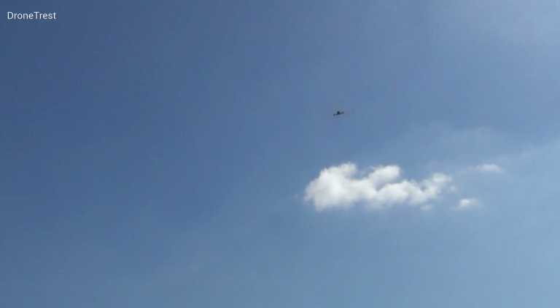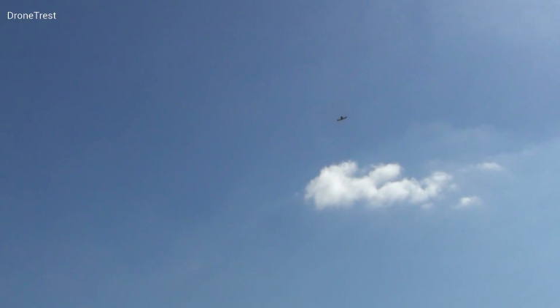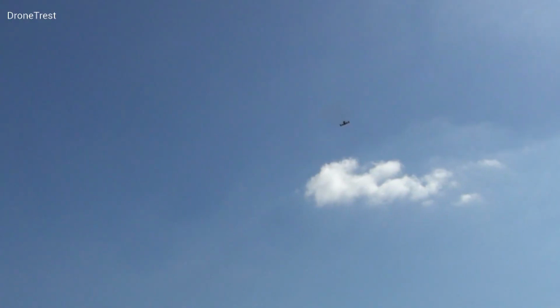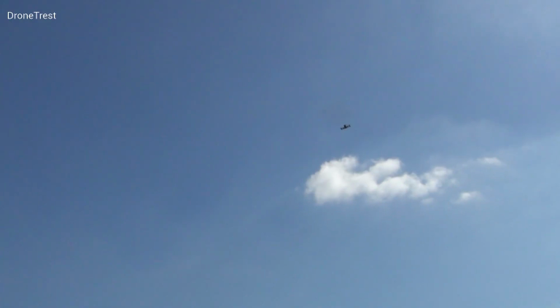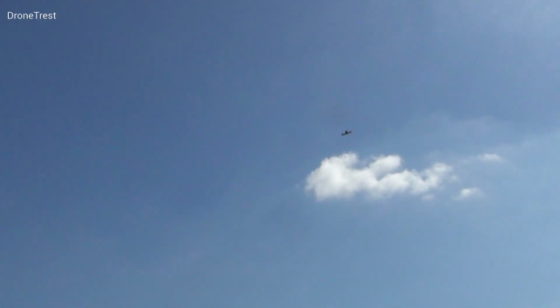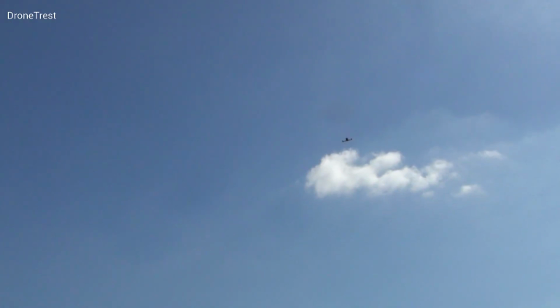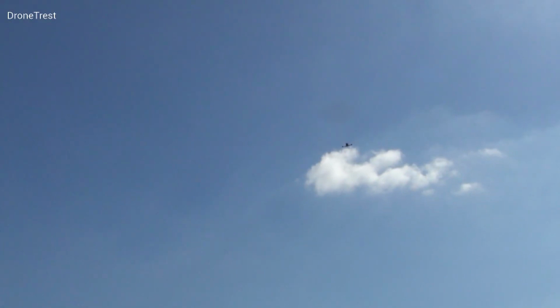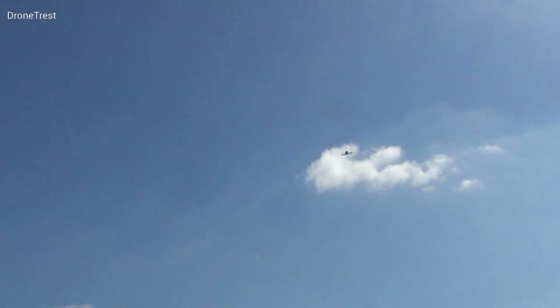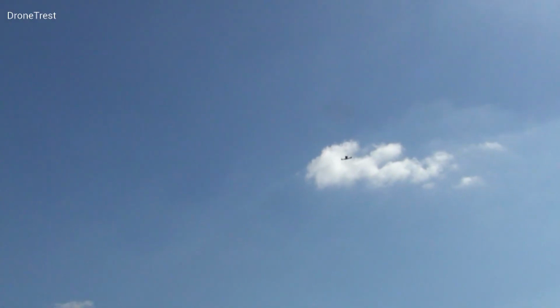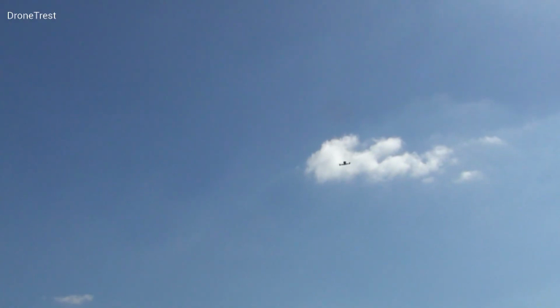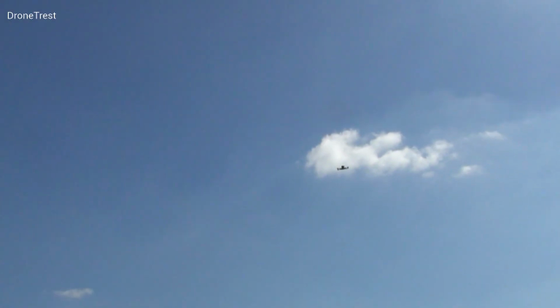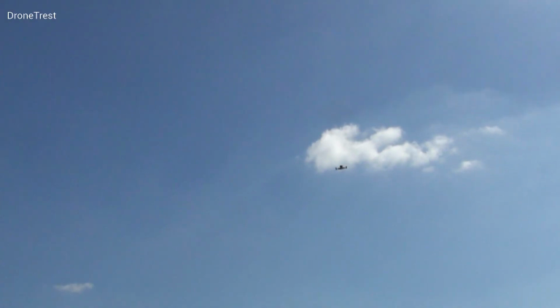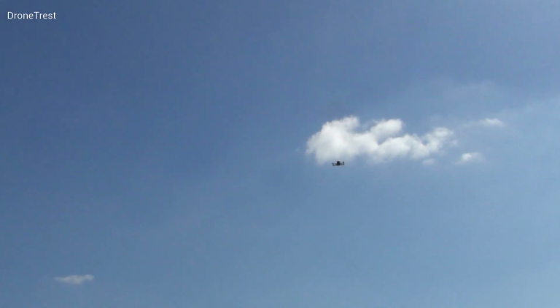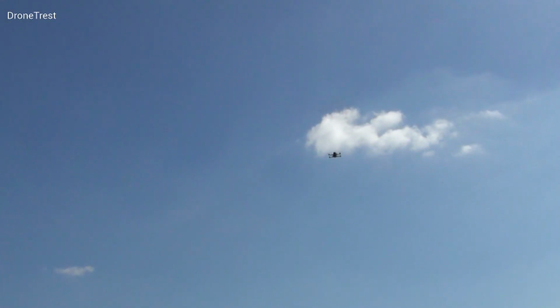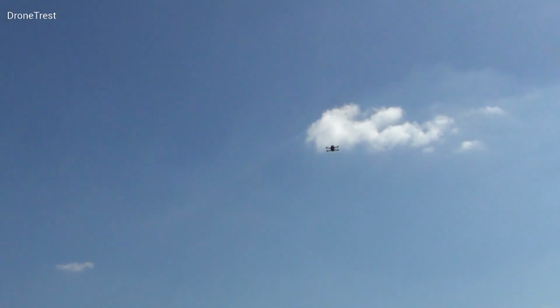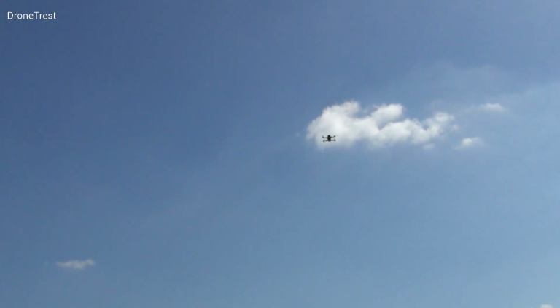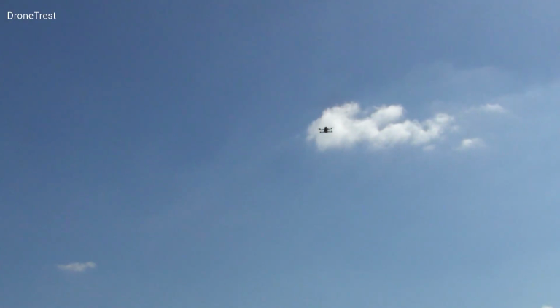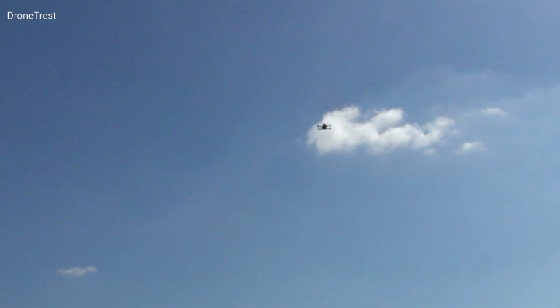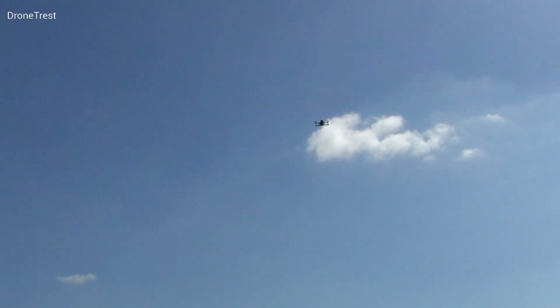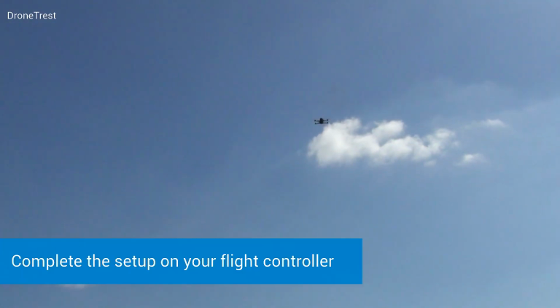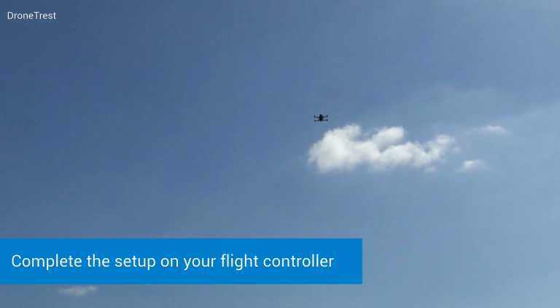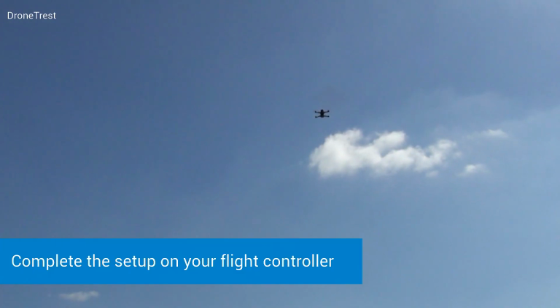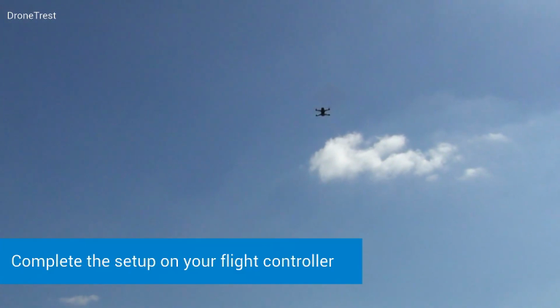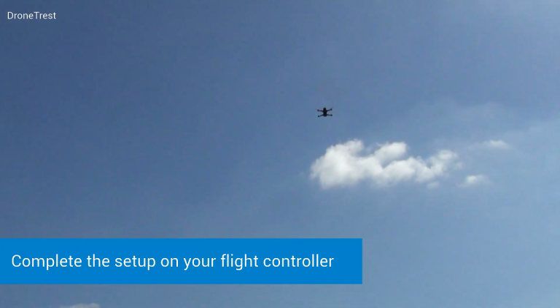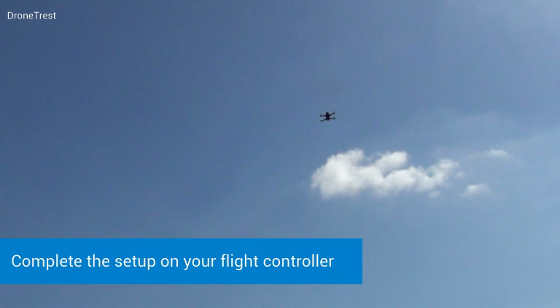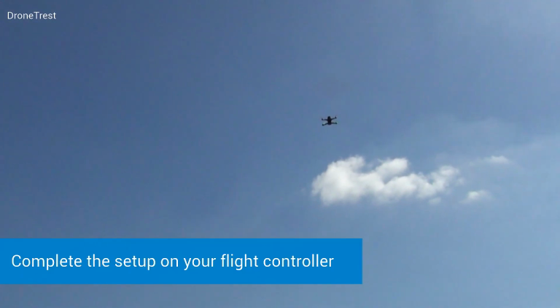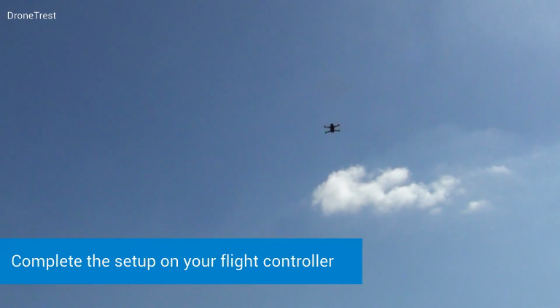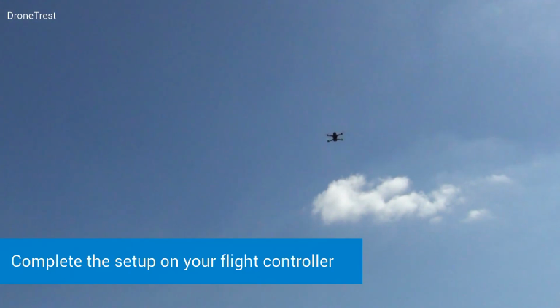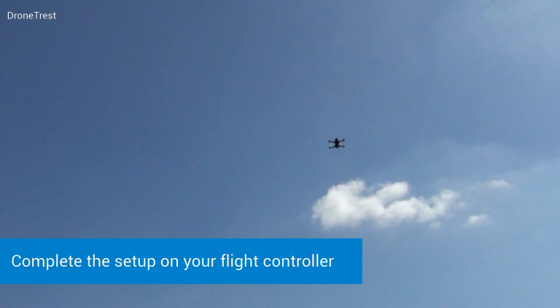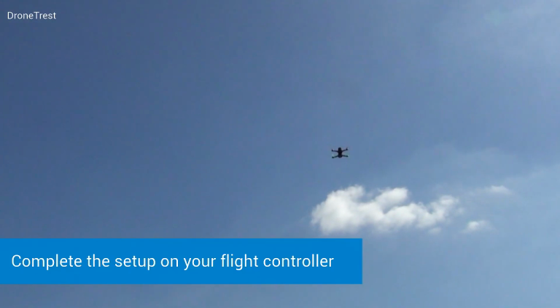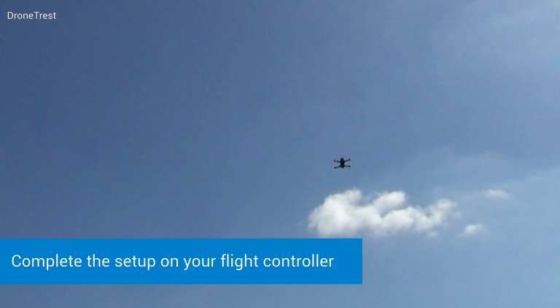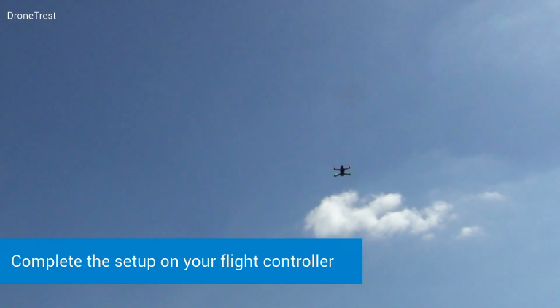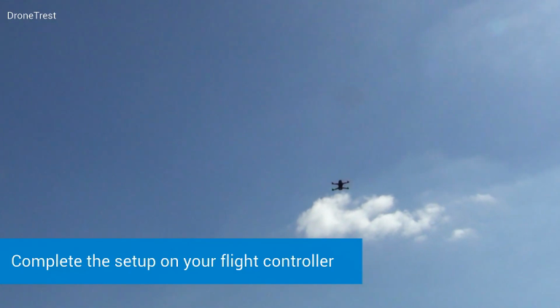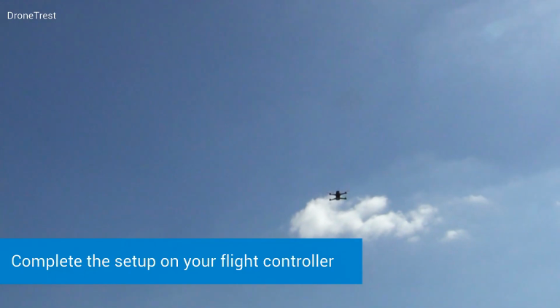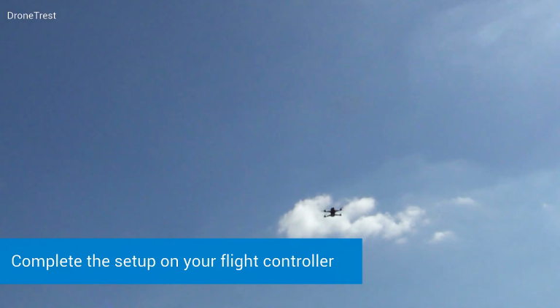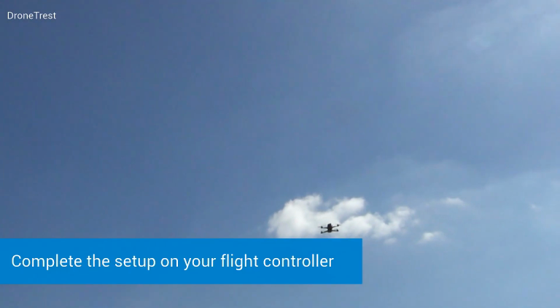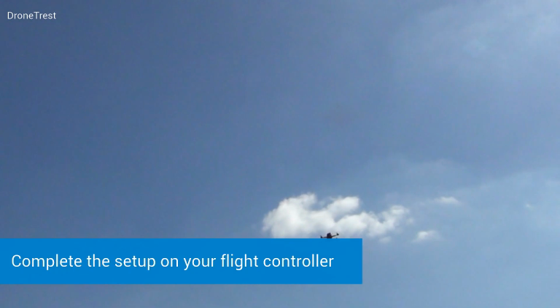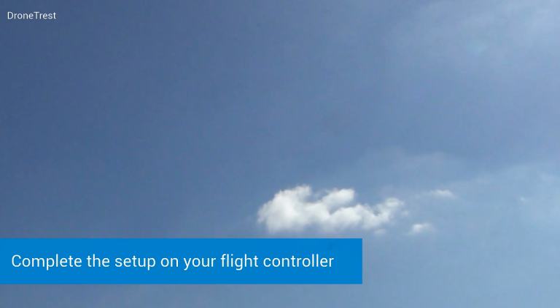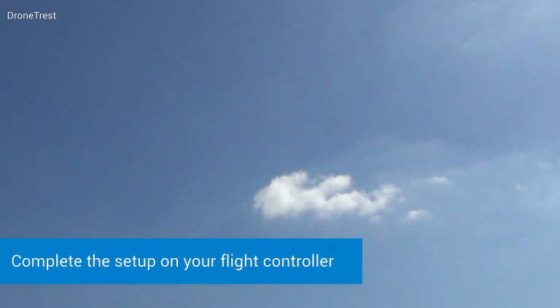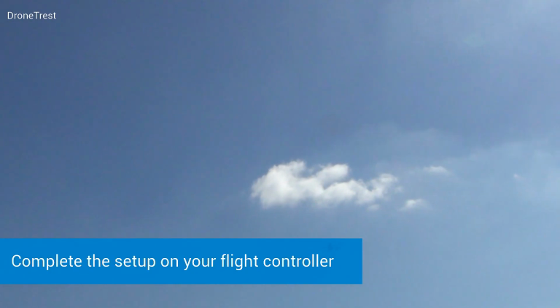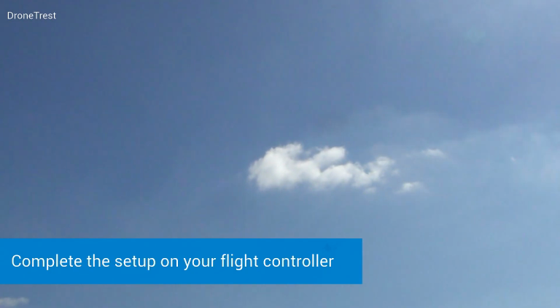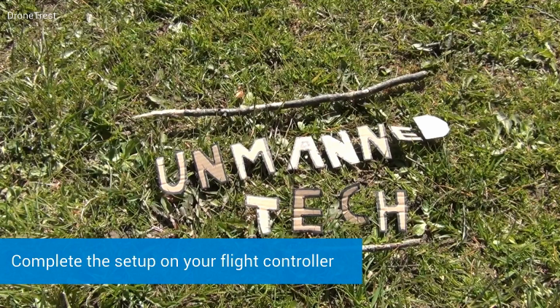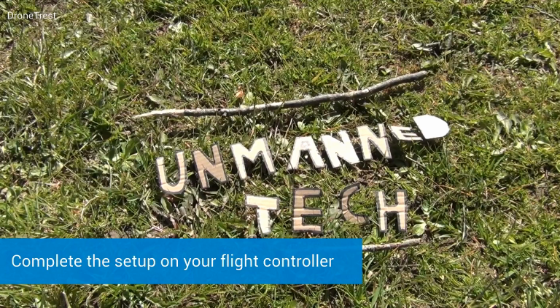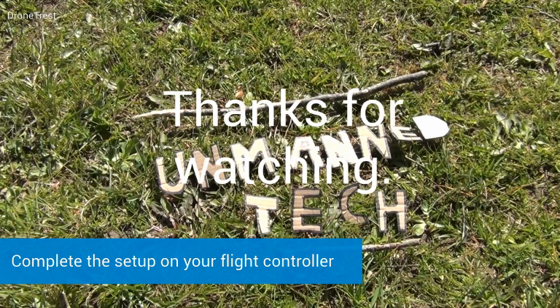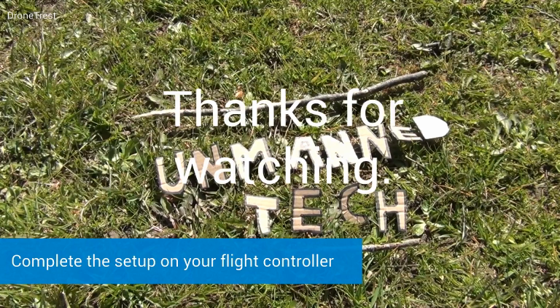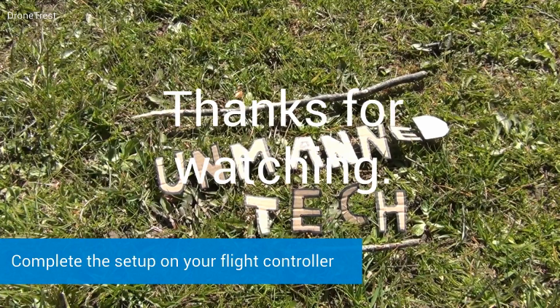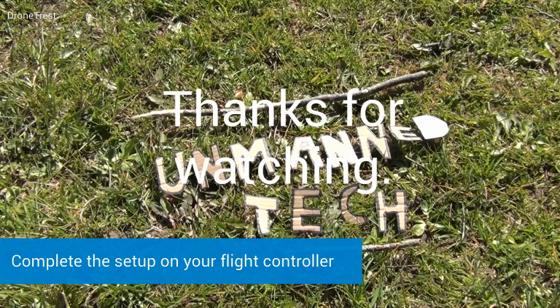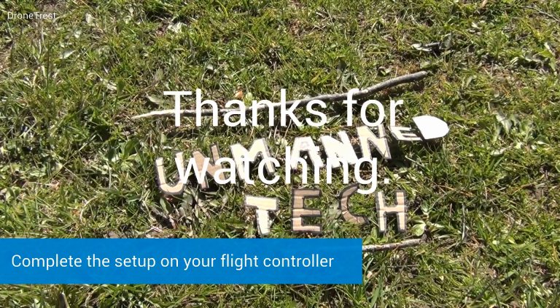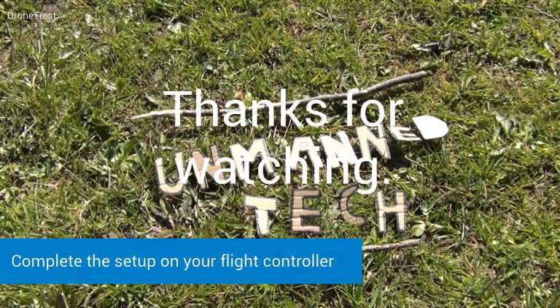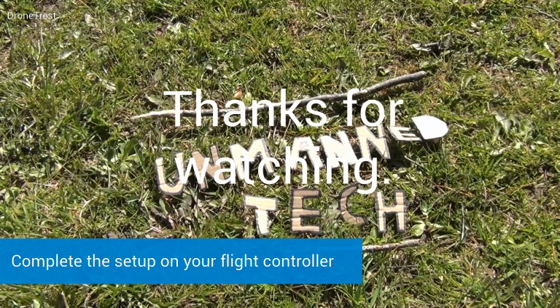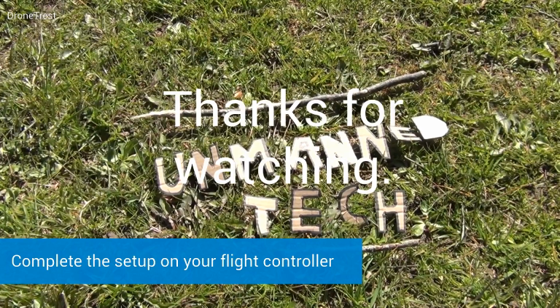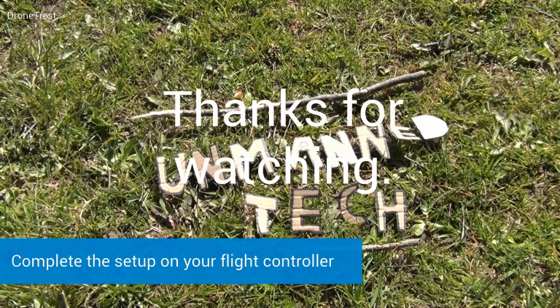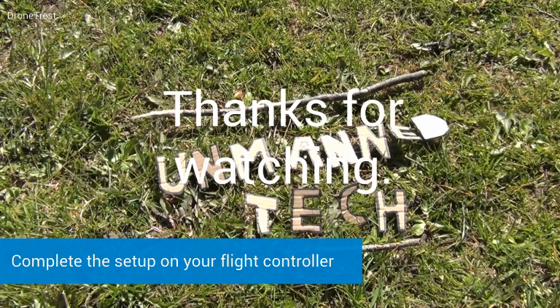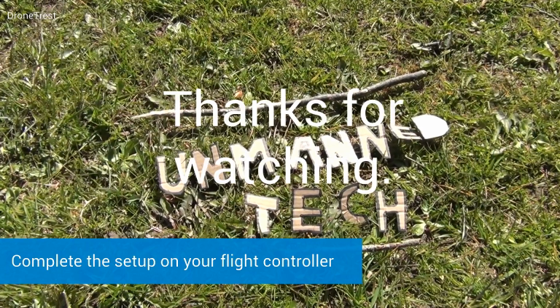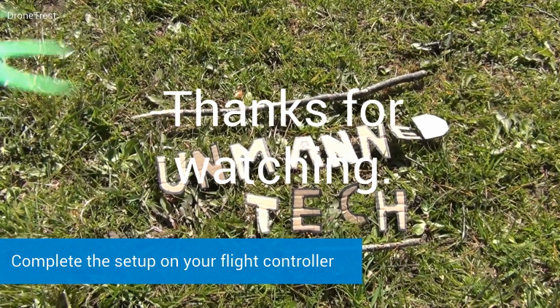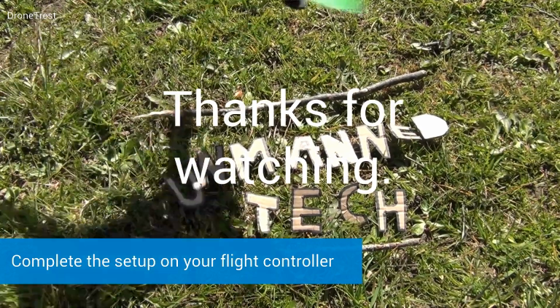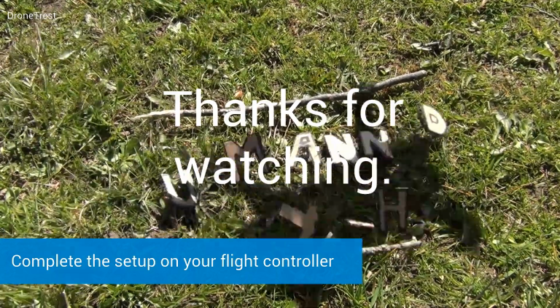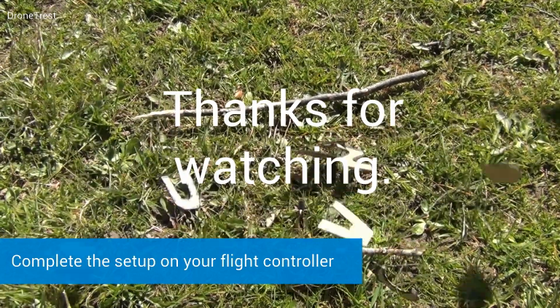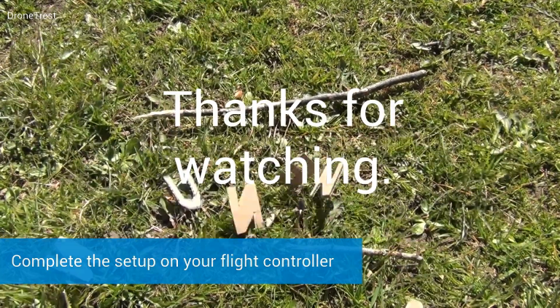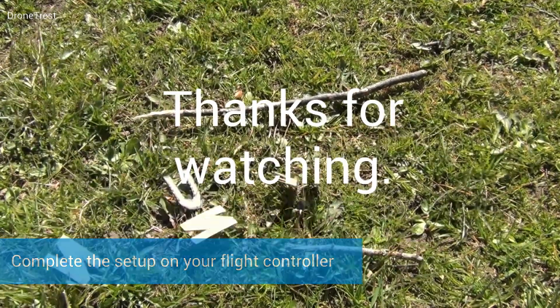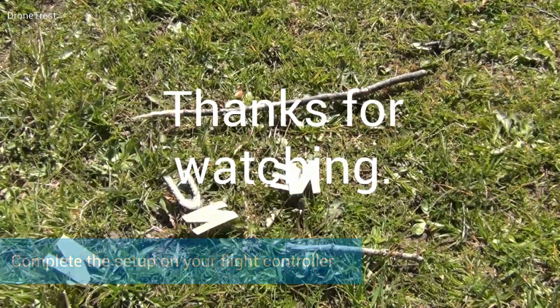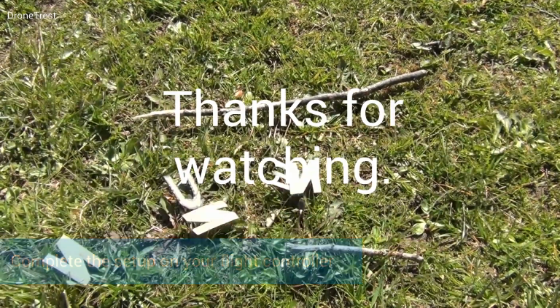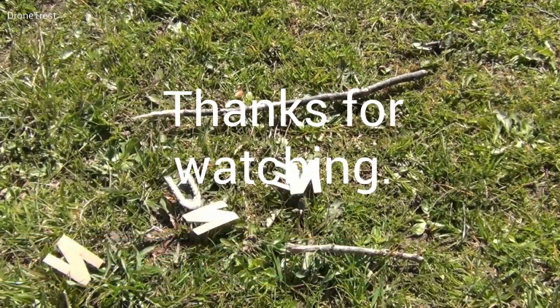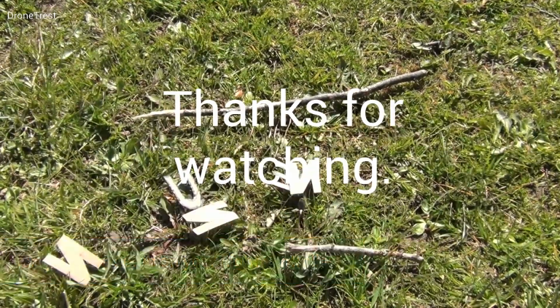So that's it for the Flysky radio side of things — you just need to complete the setup on your flight controller. Thanks for watching and happy flying.